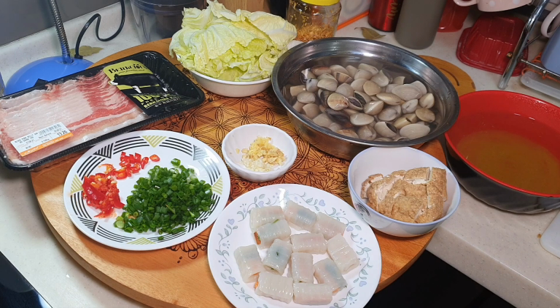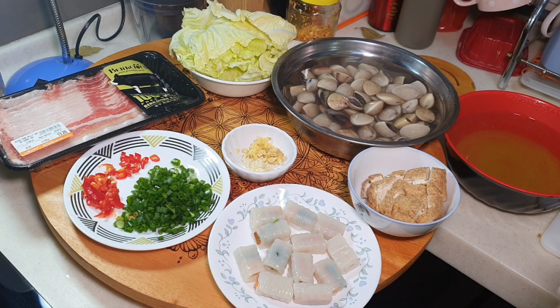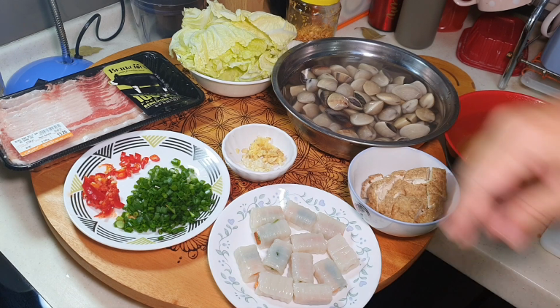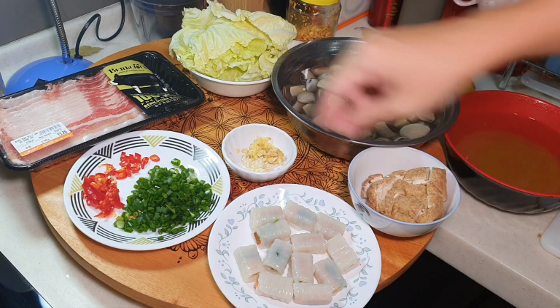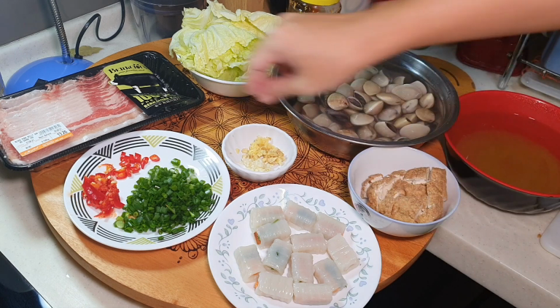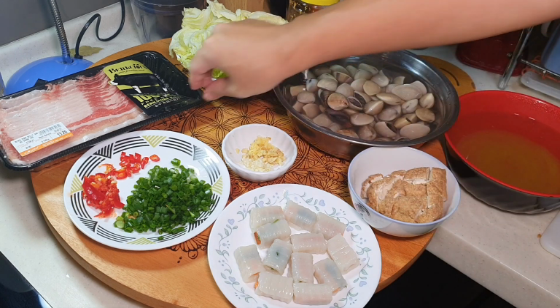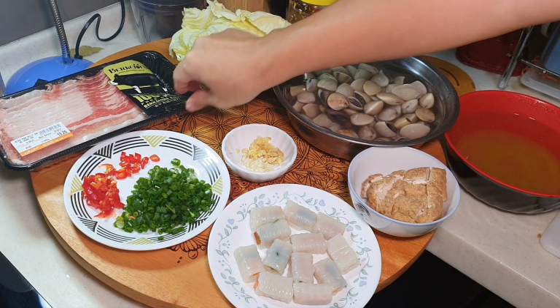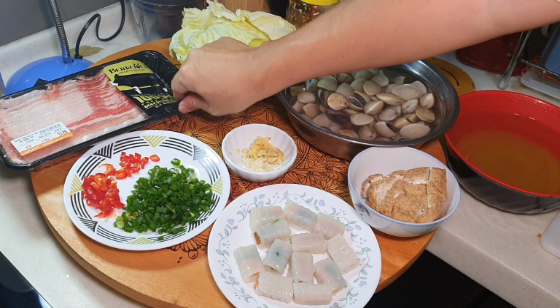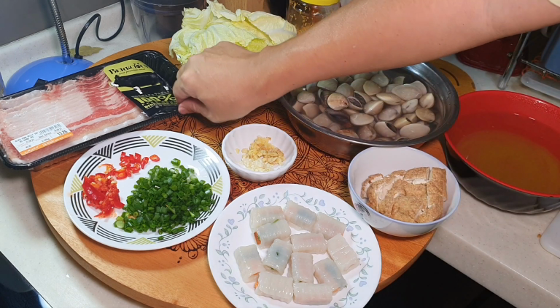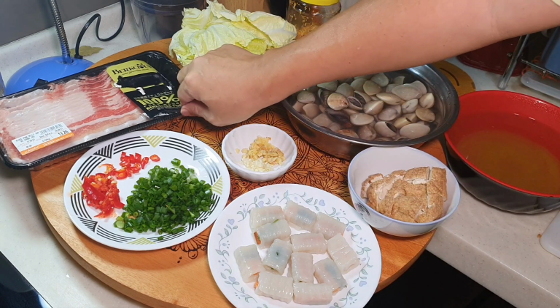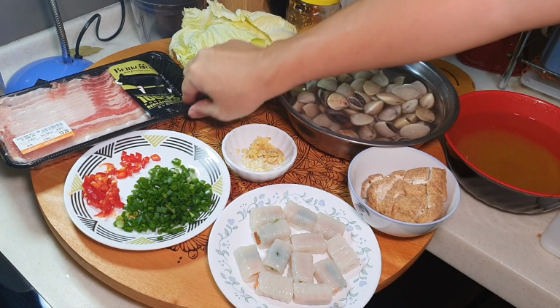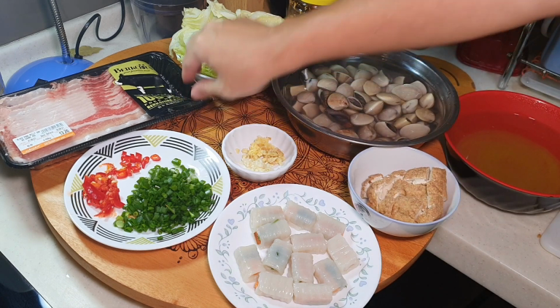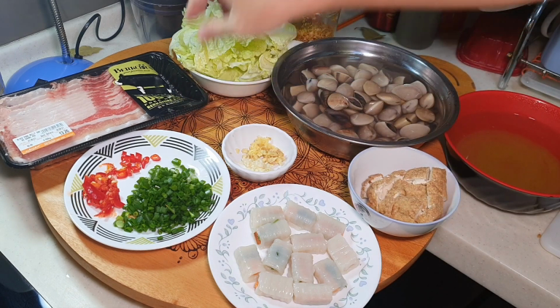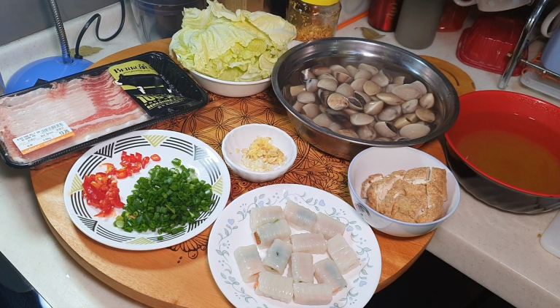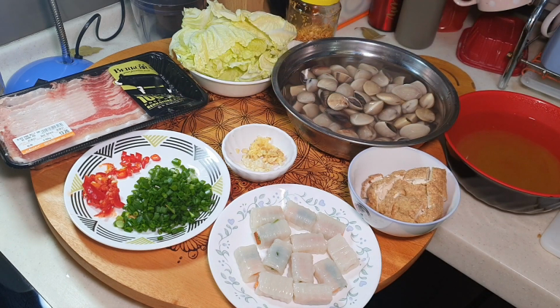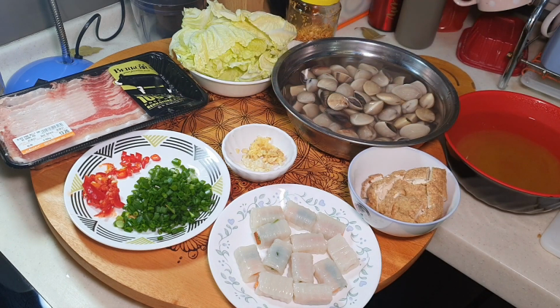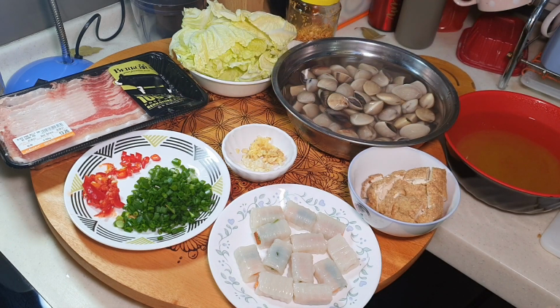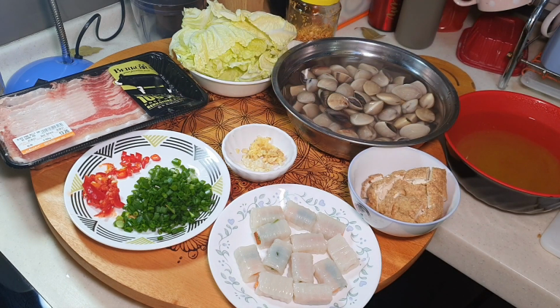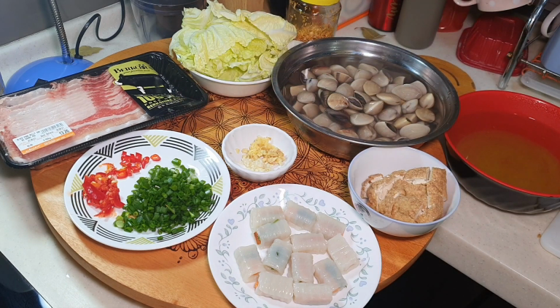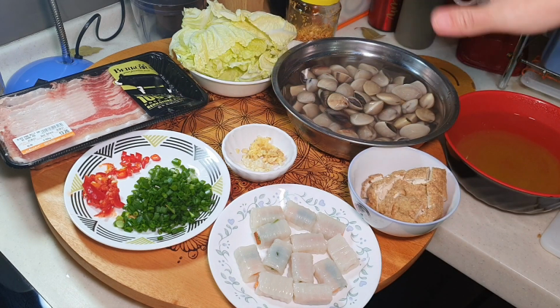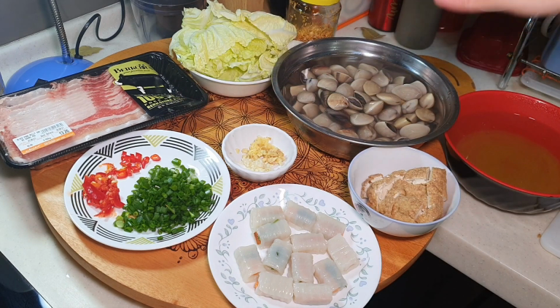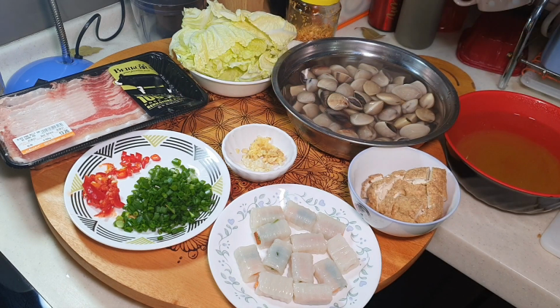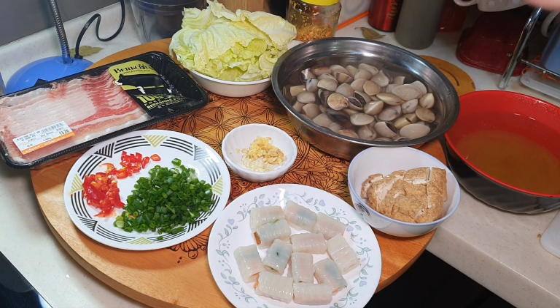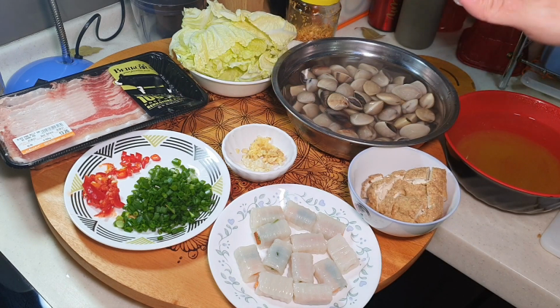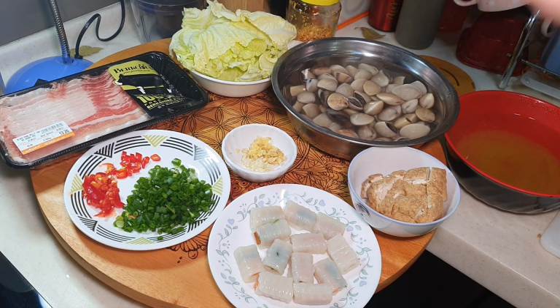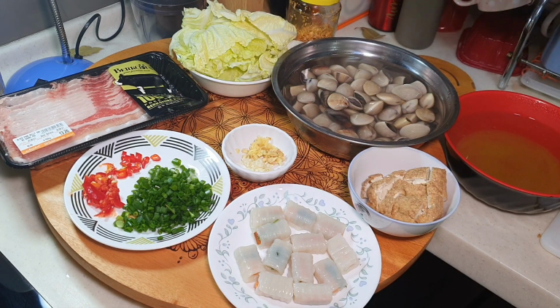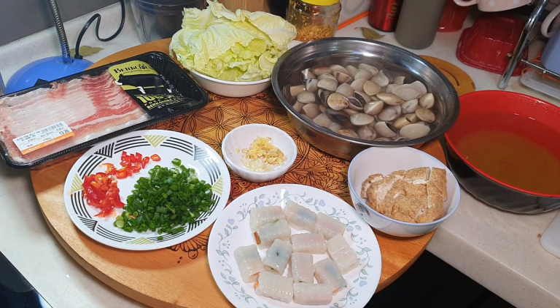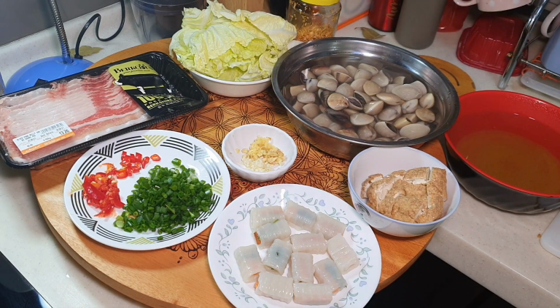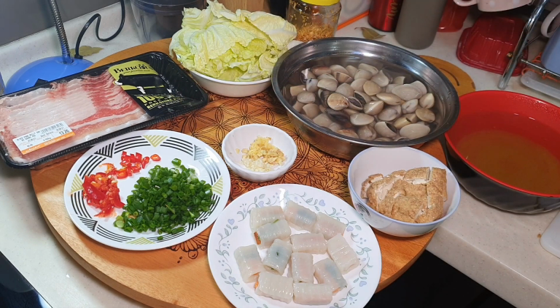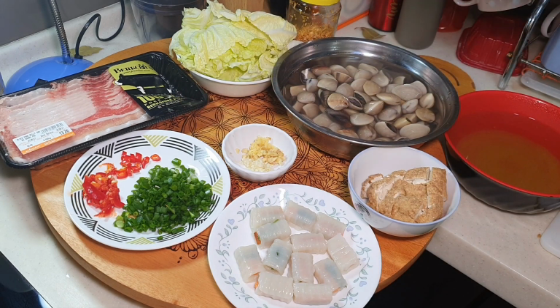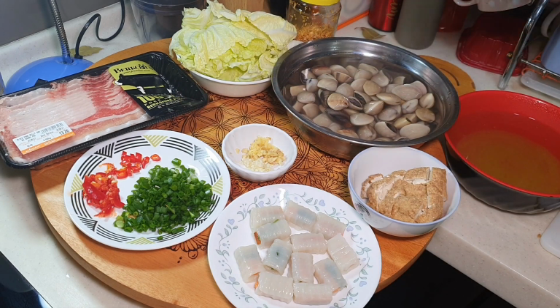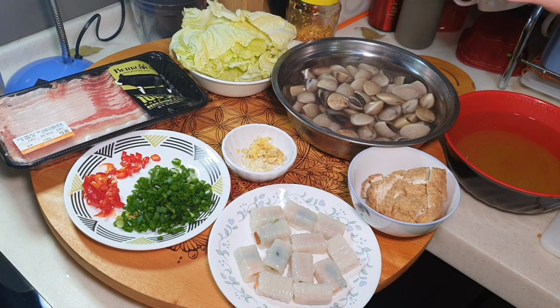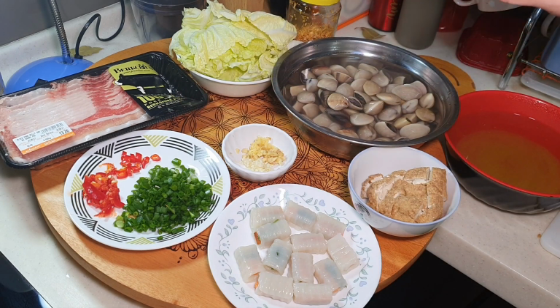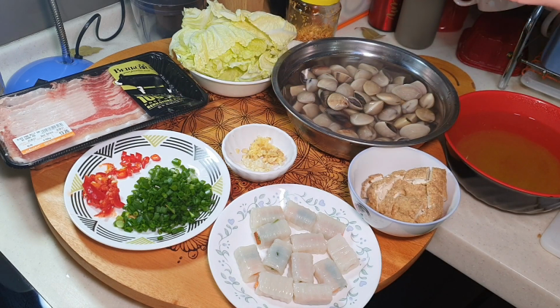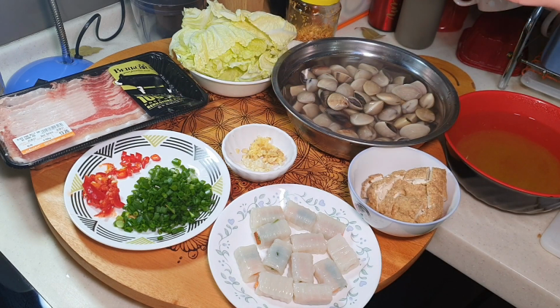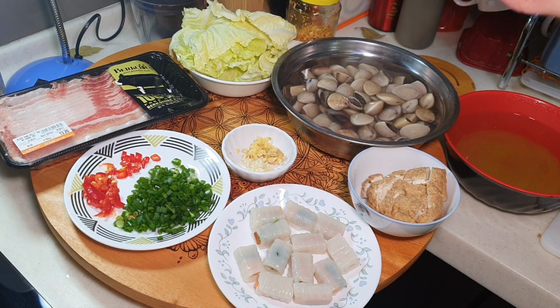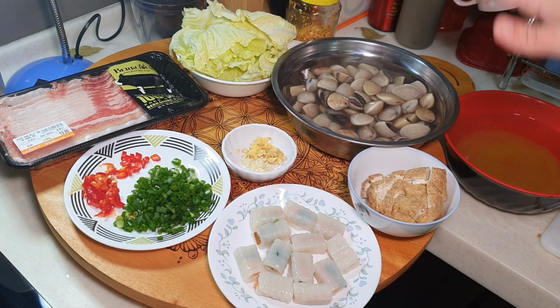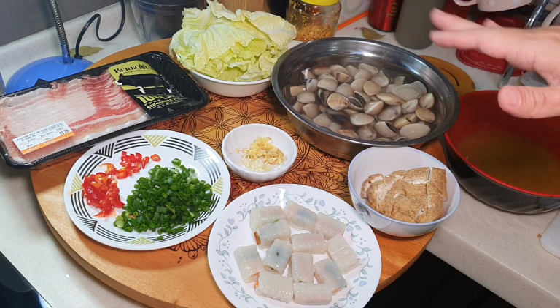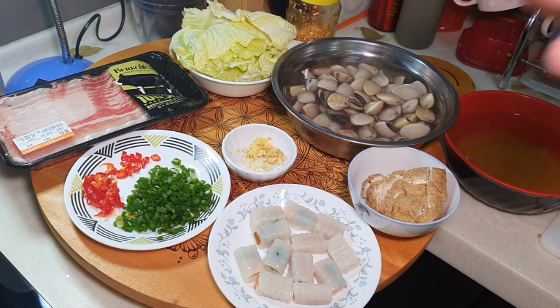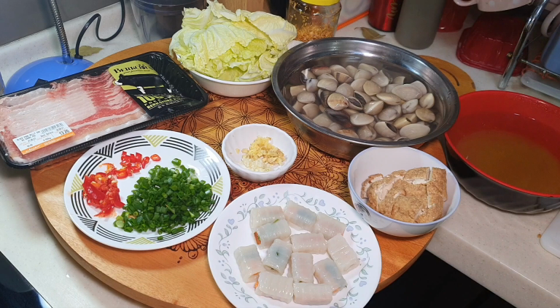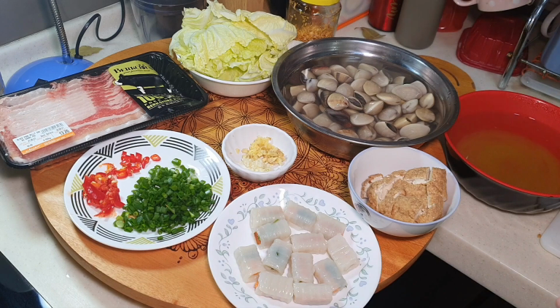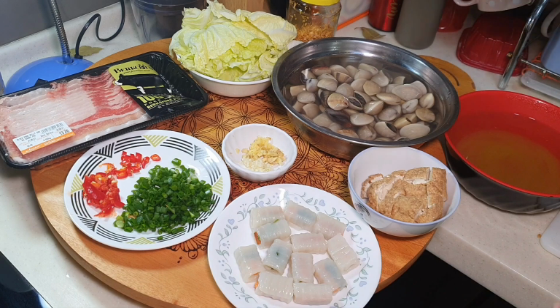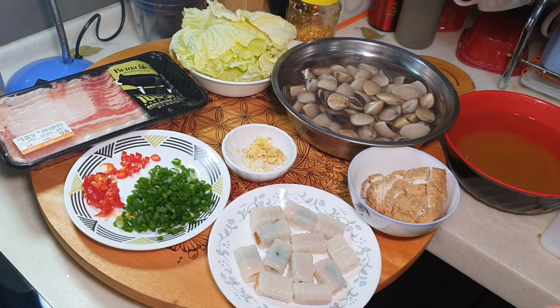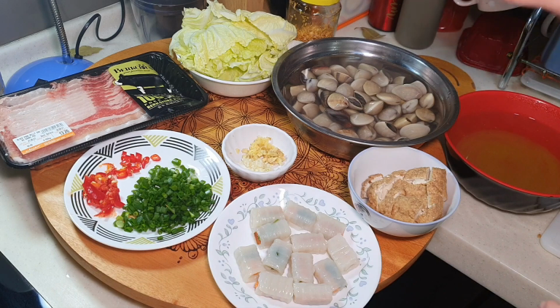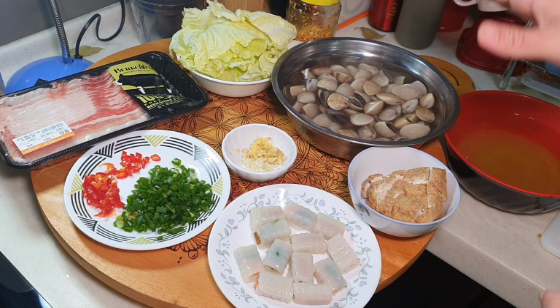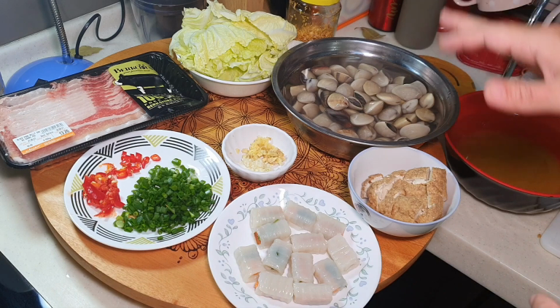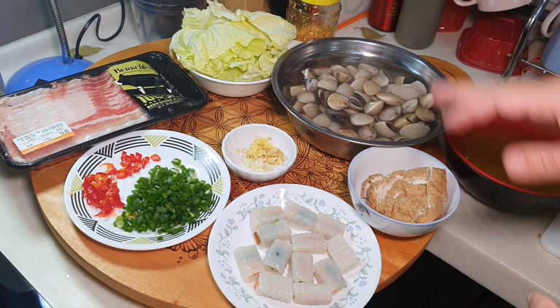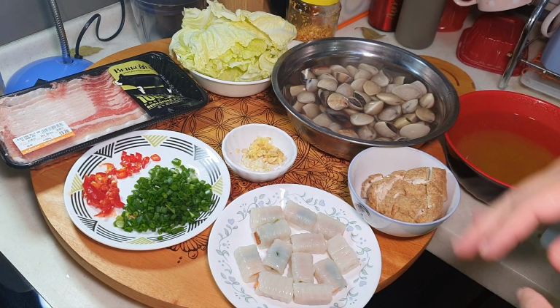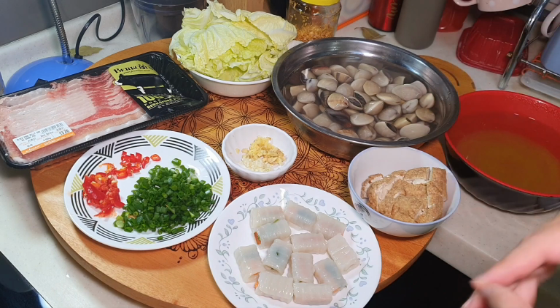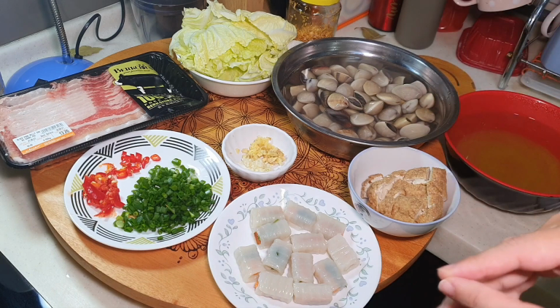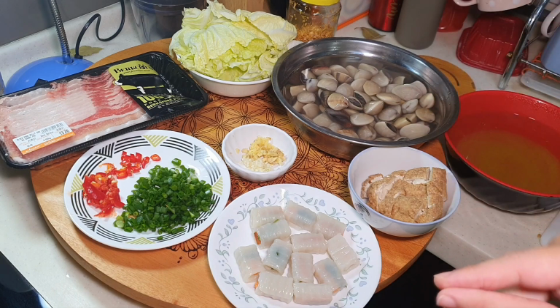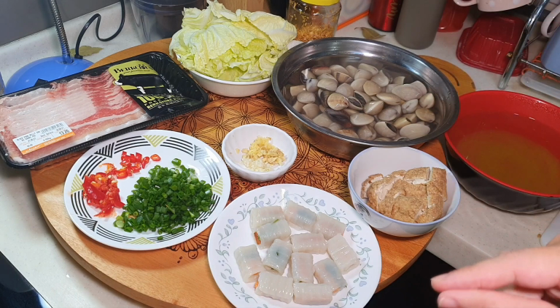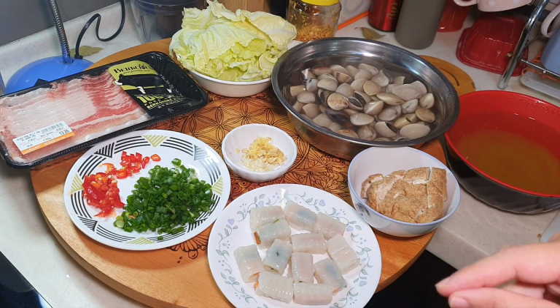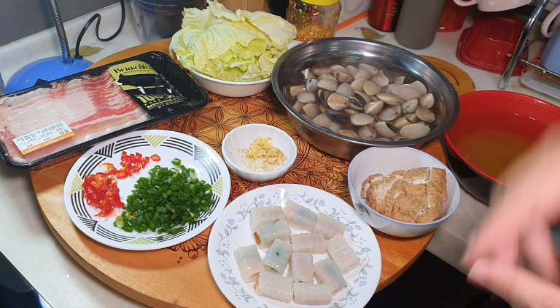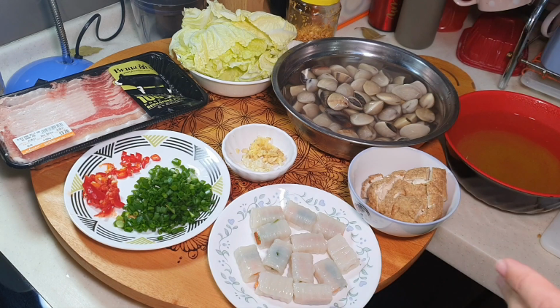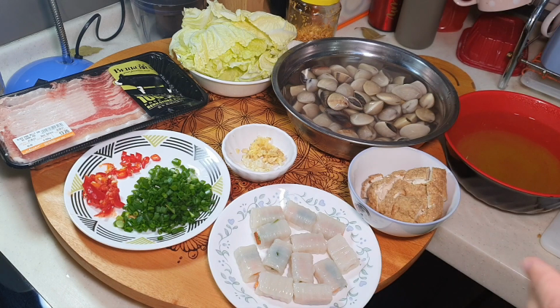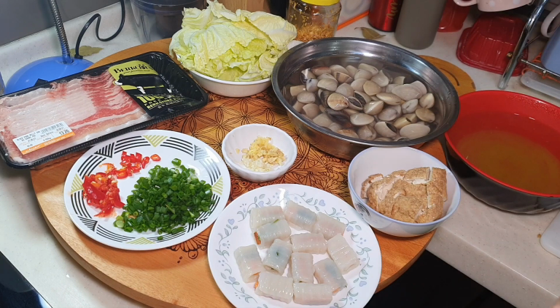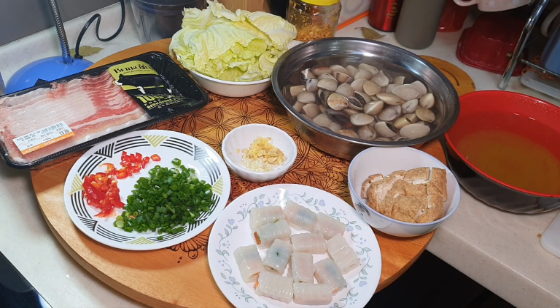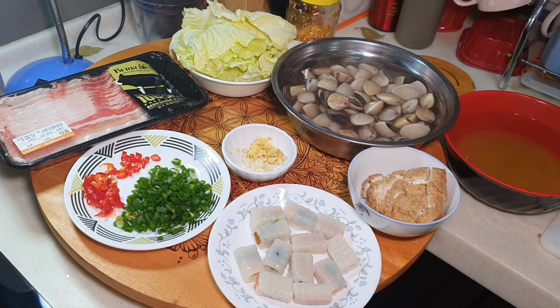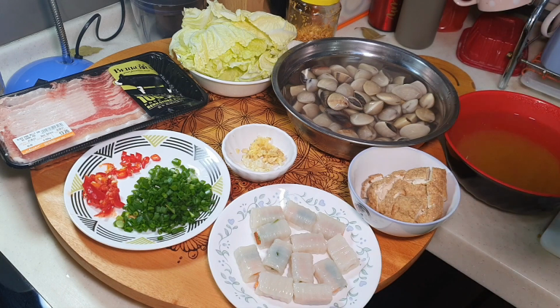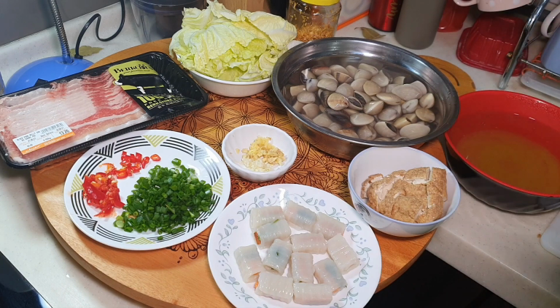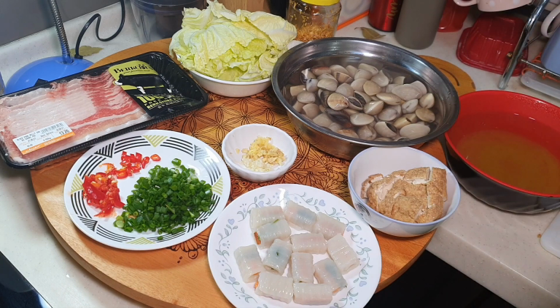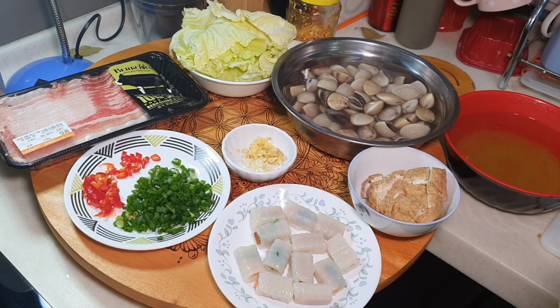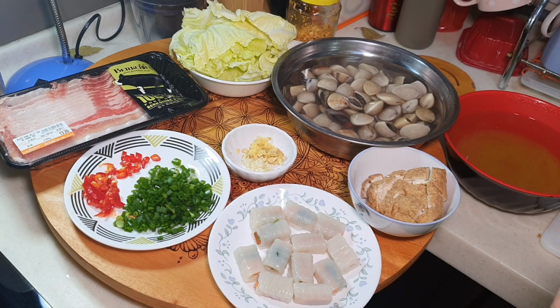It is without any chemicals, no growth hormone — very healthy. You know exactly what you are eating.